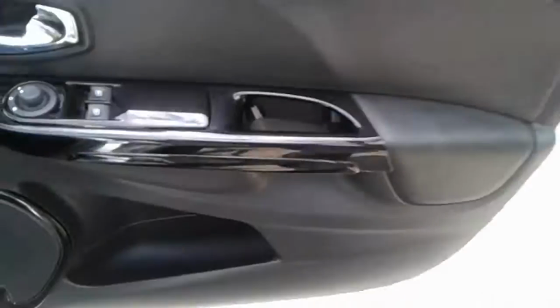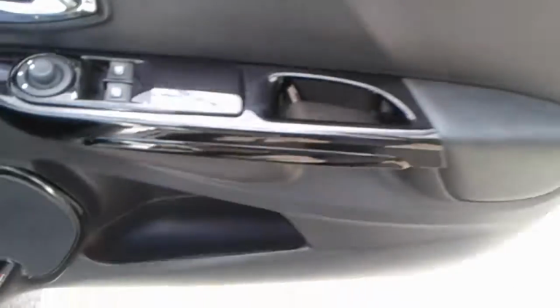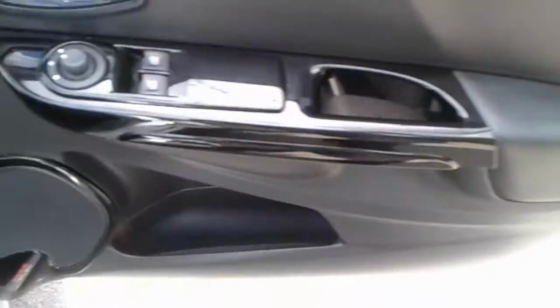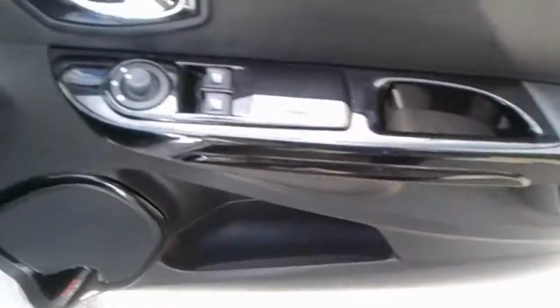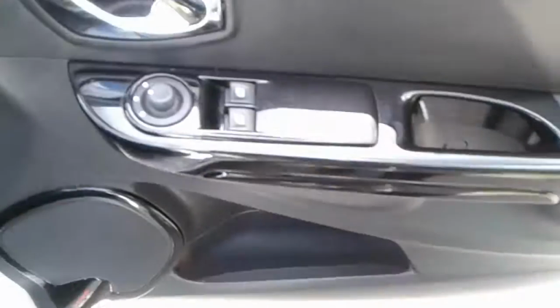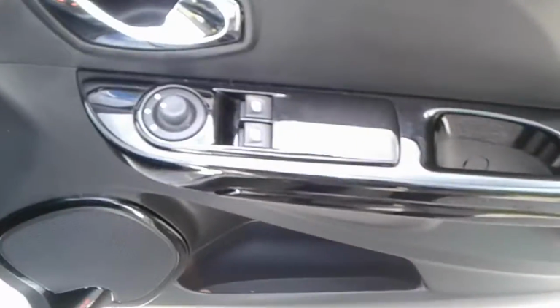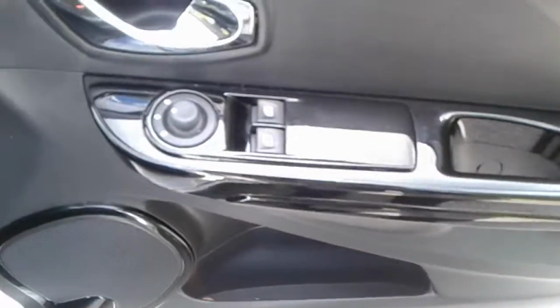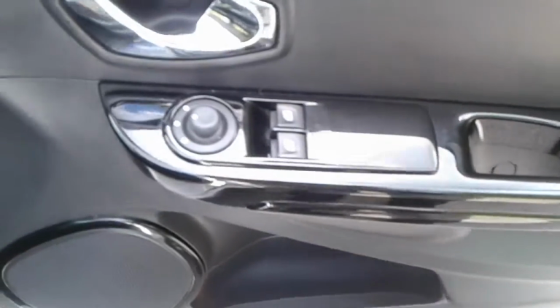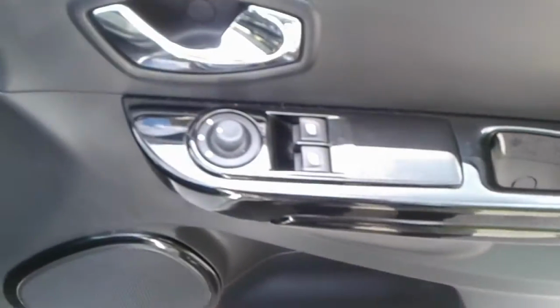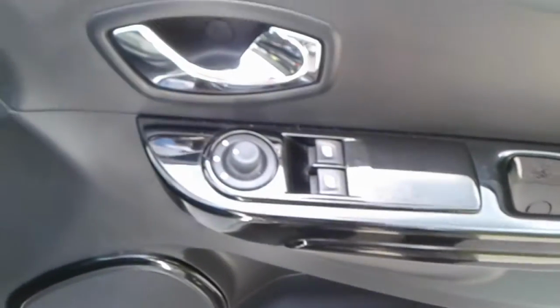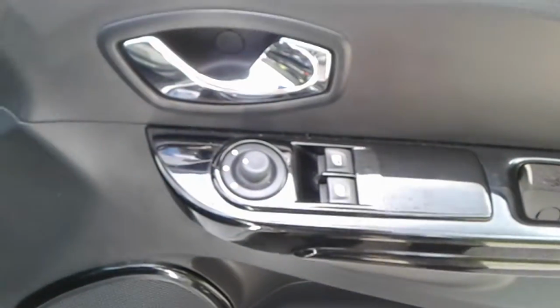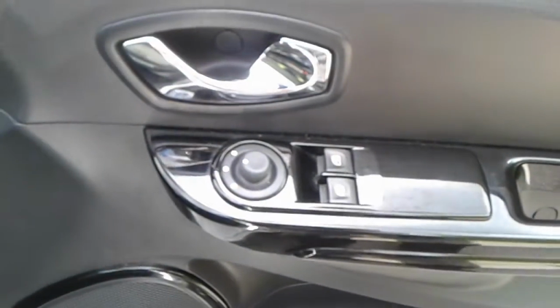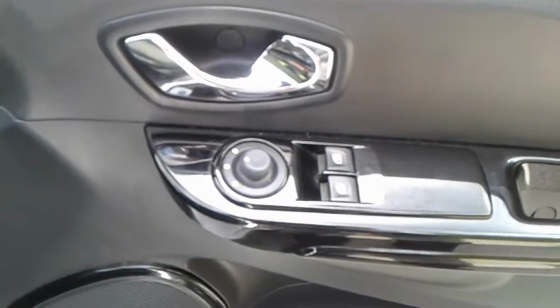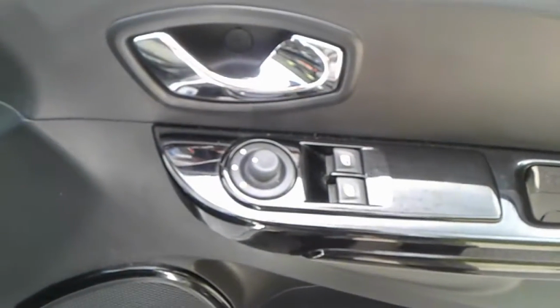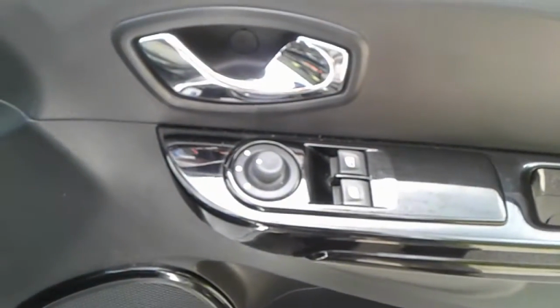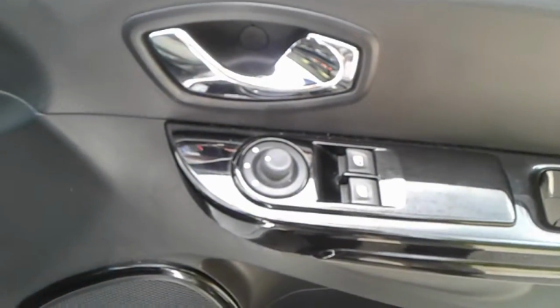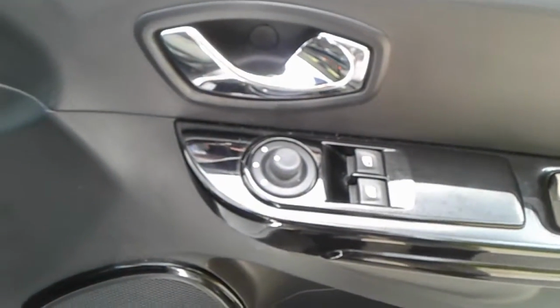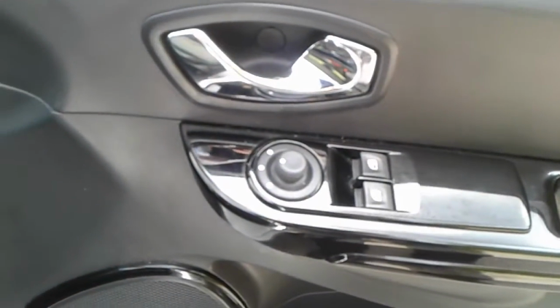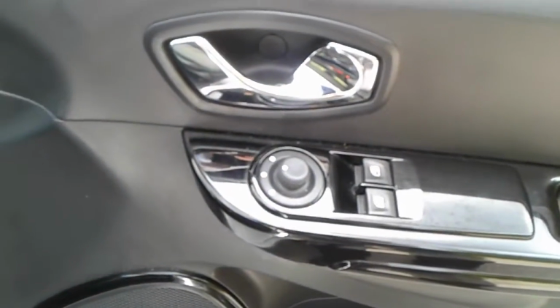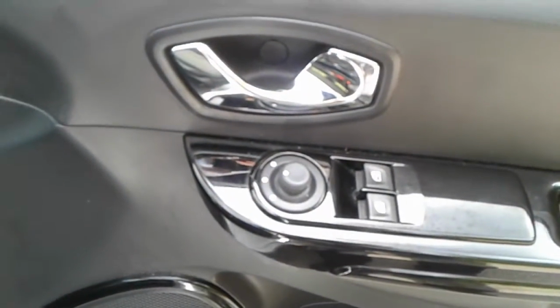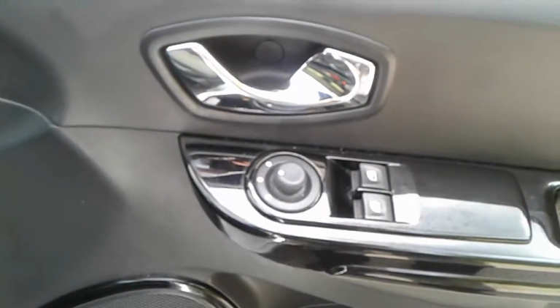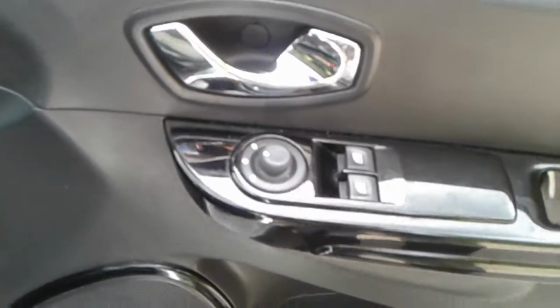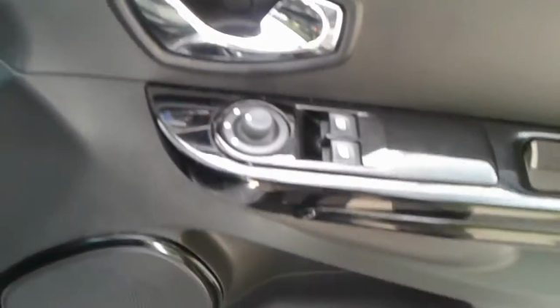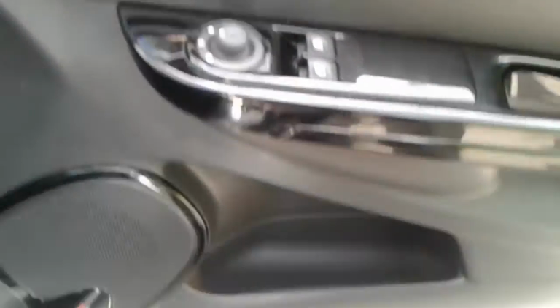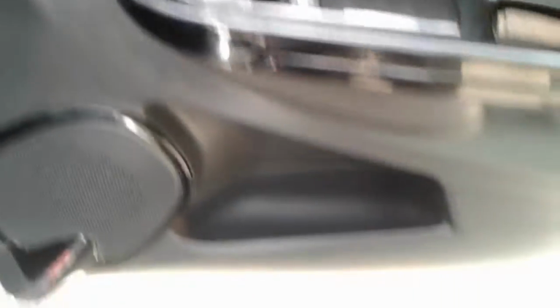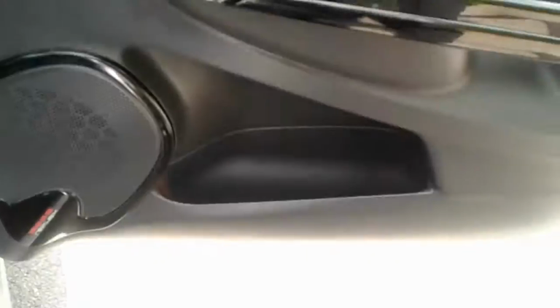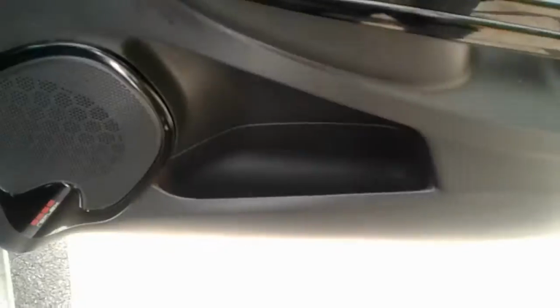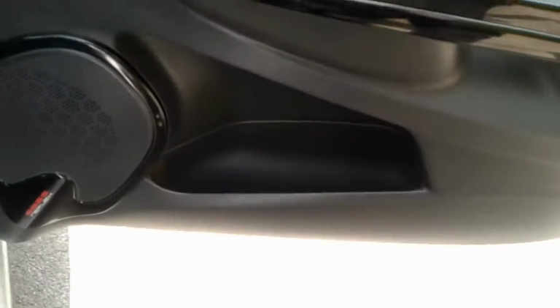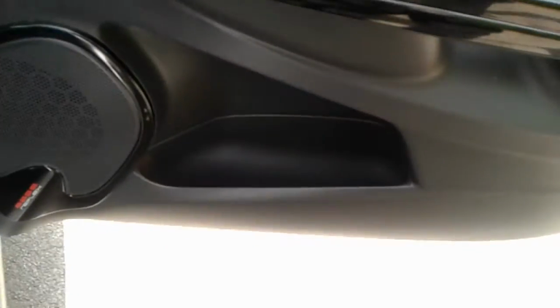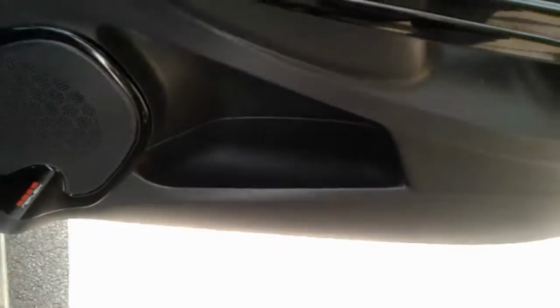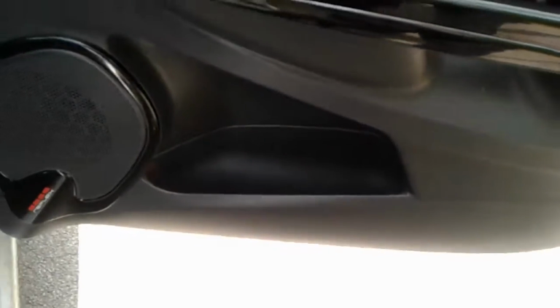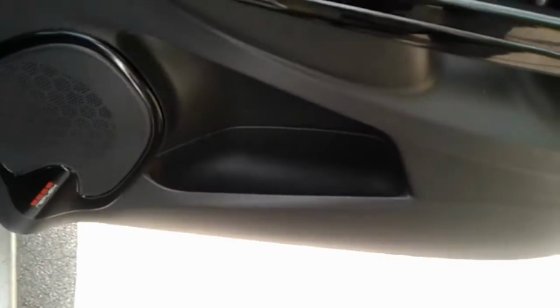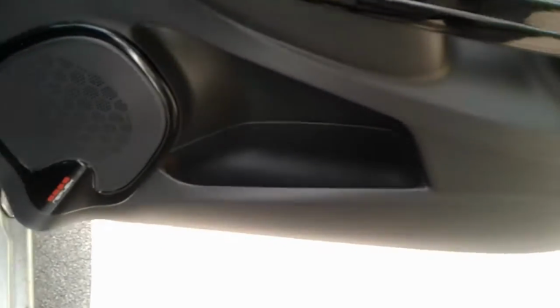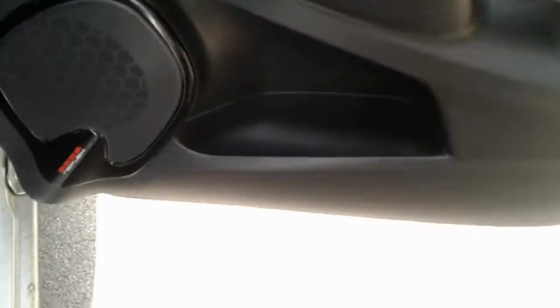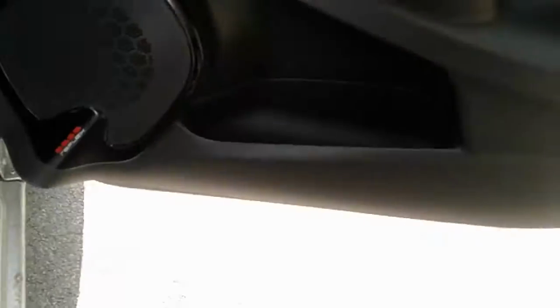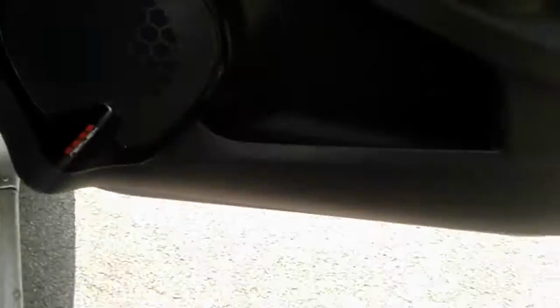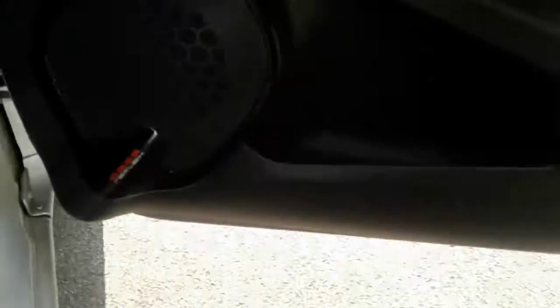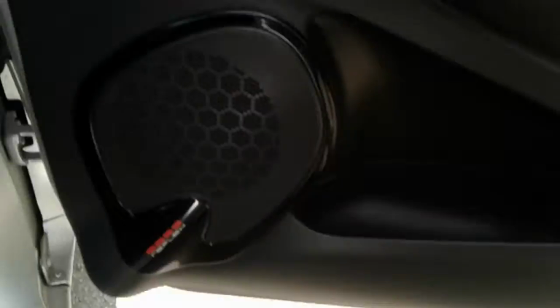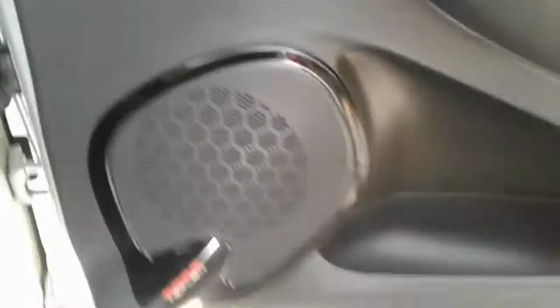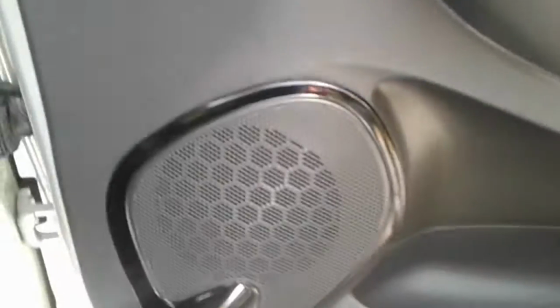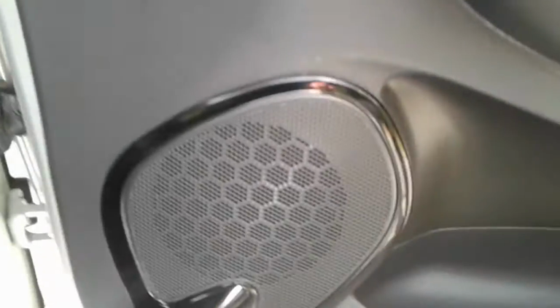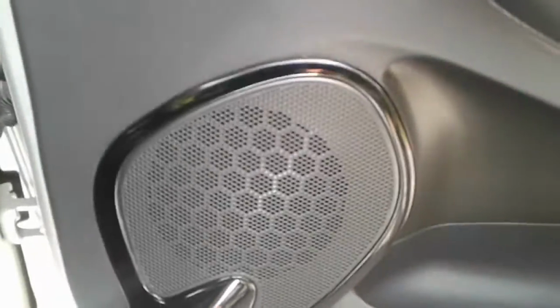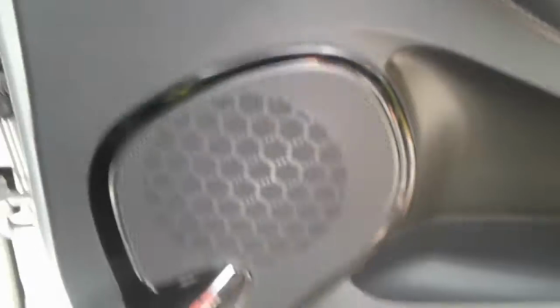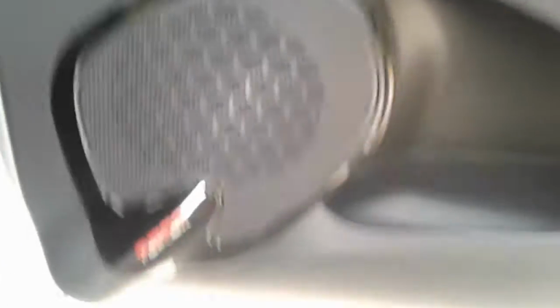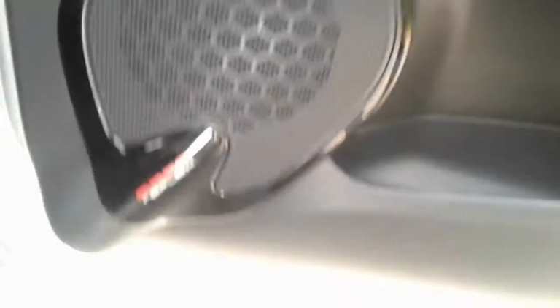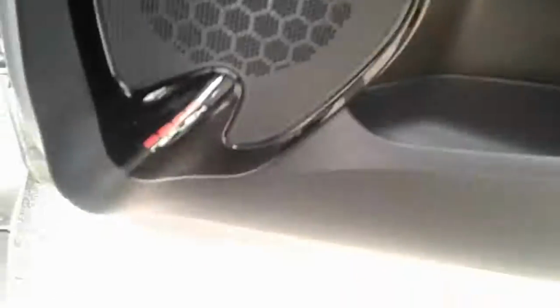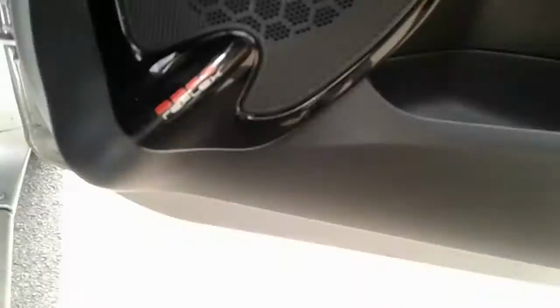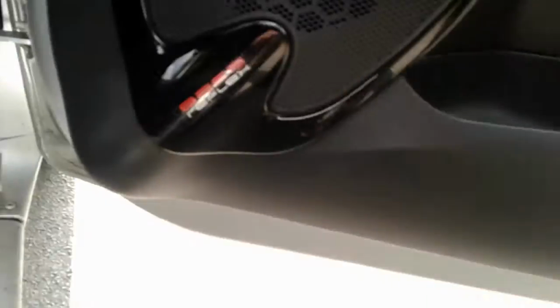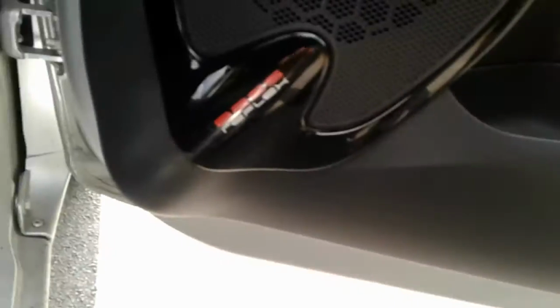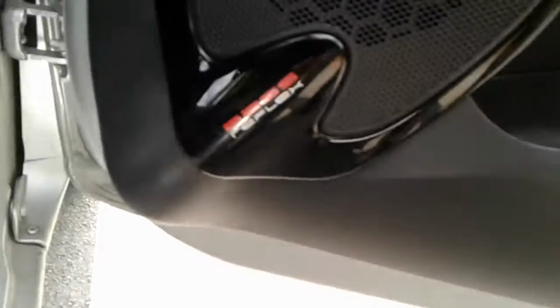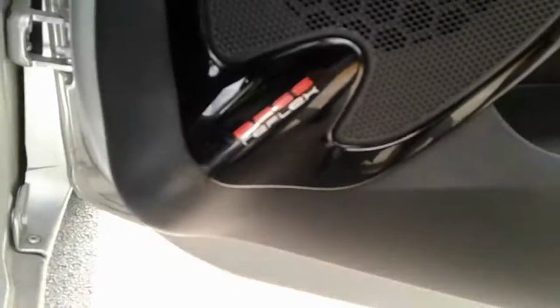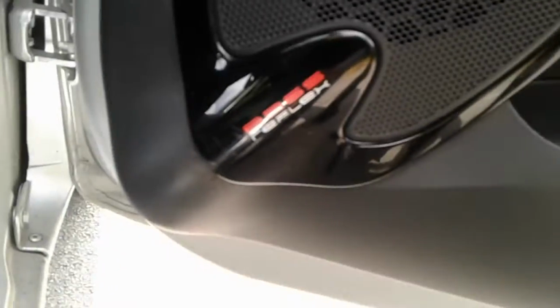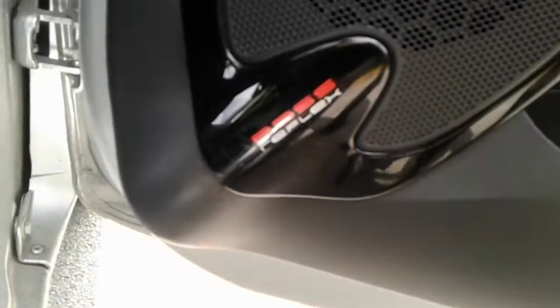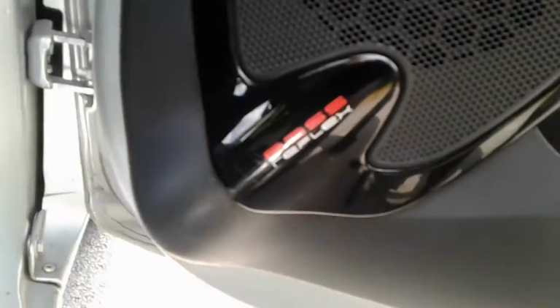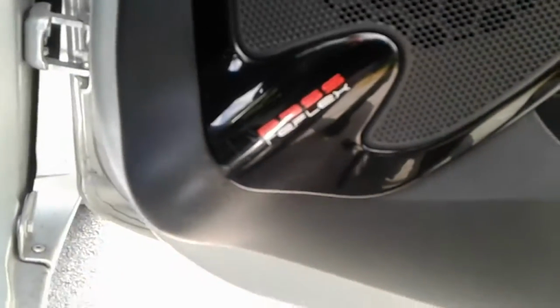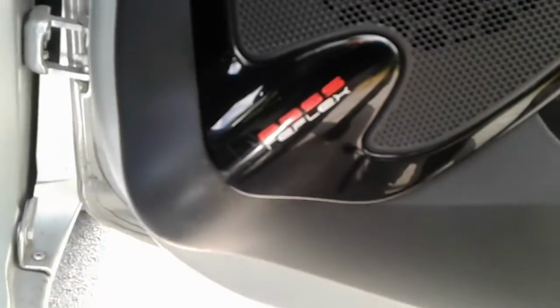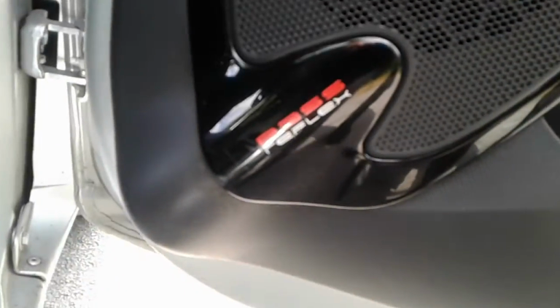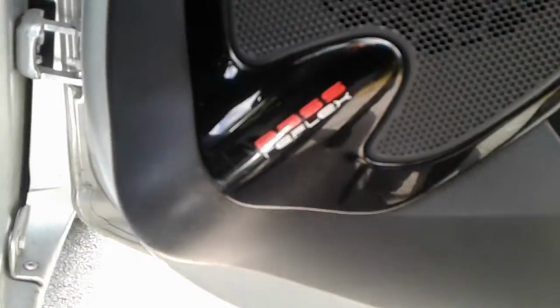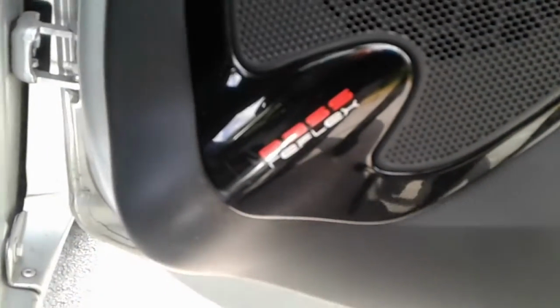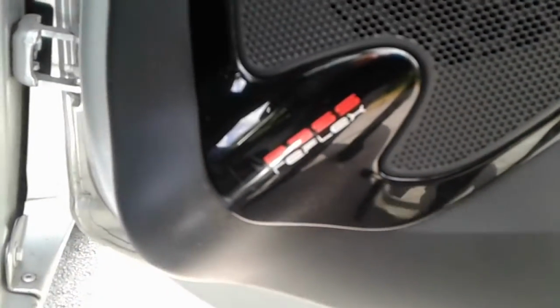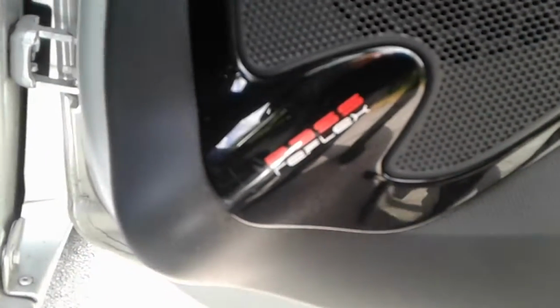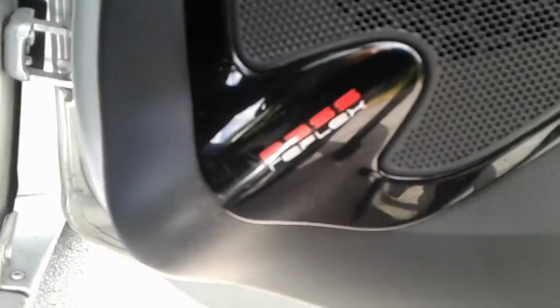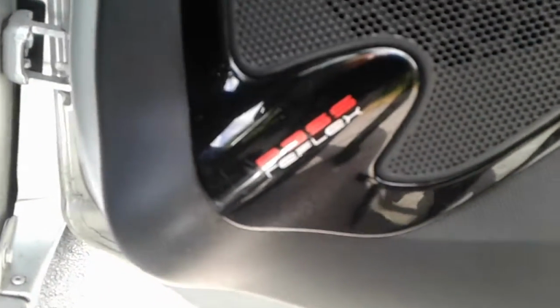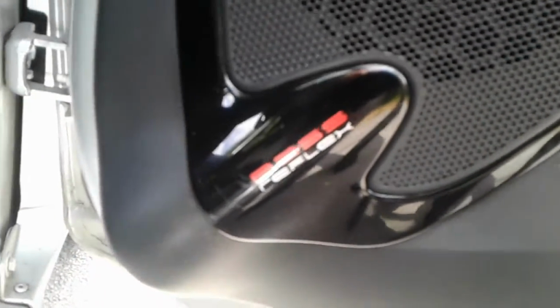We do have front electric windows and electric wing mirrors, a large storage pocket and door speaker. They are bass reflex.